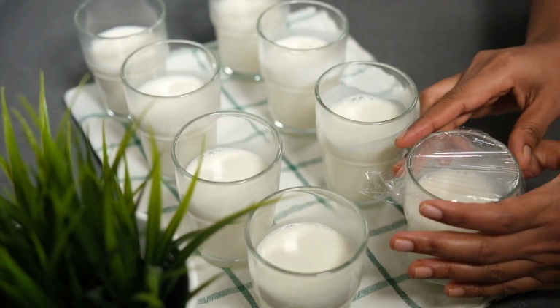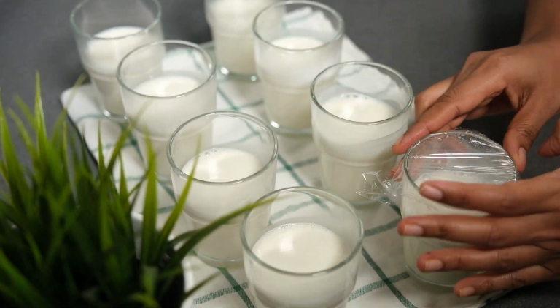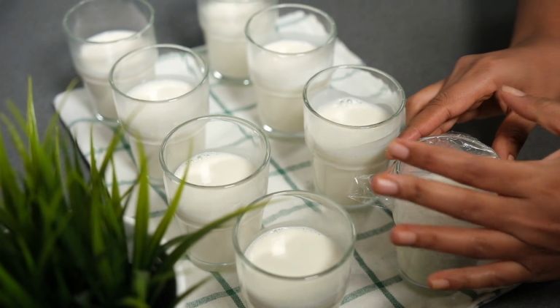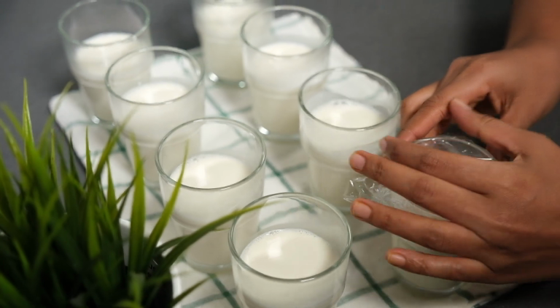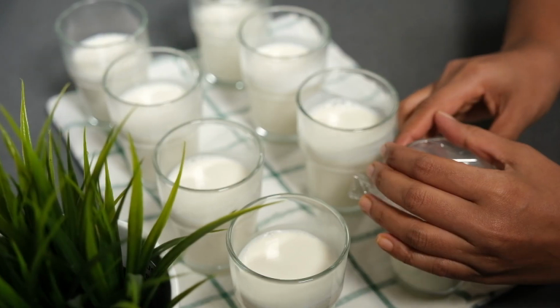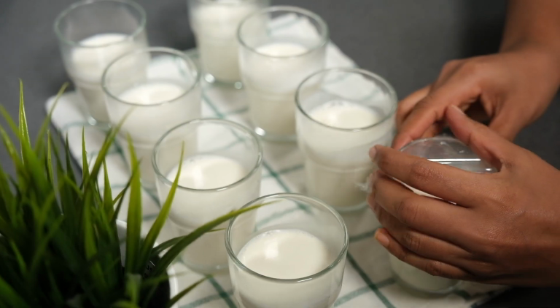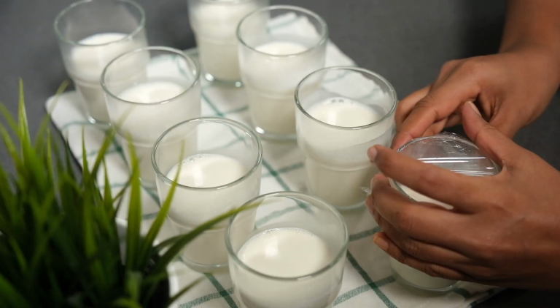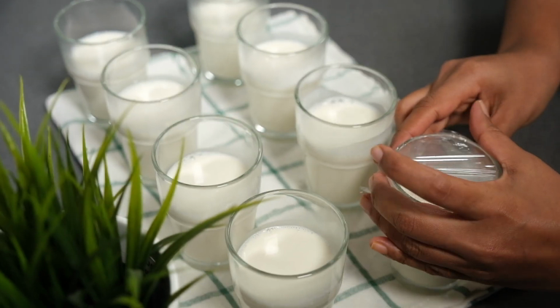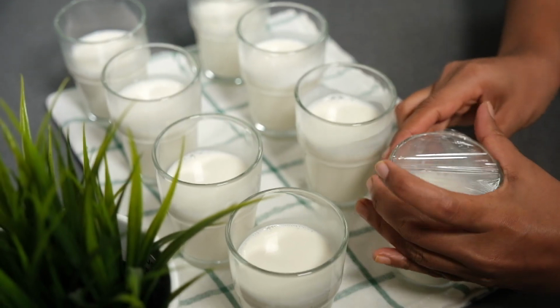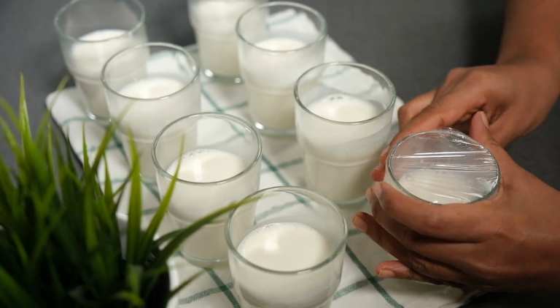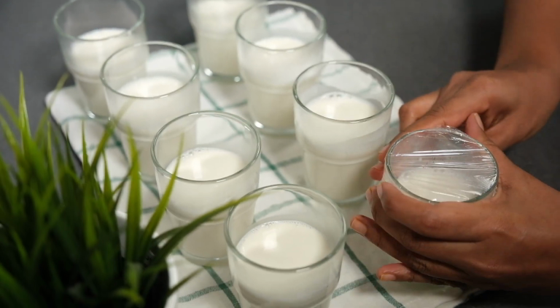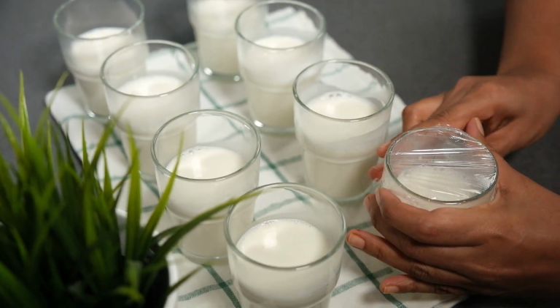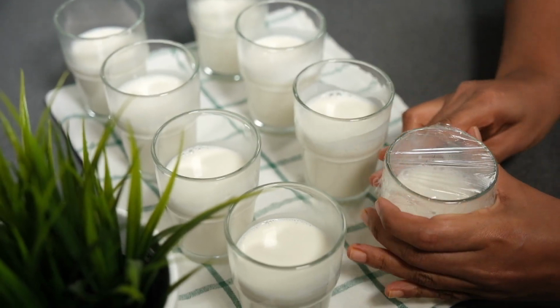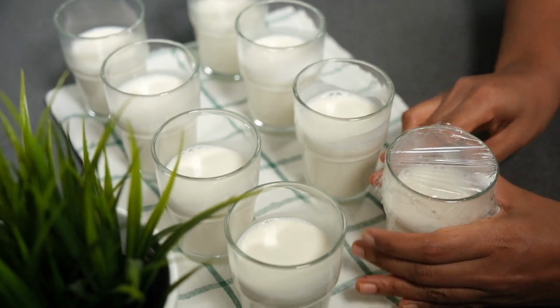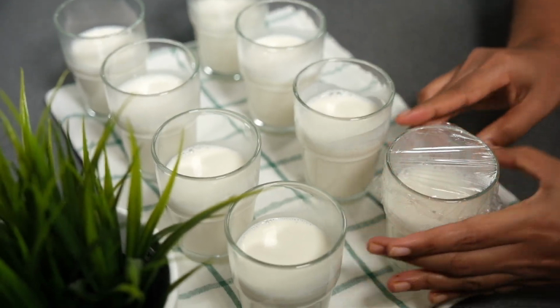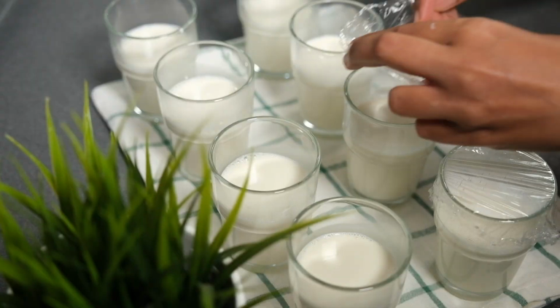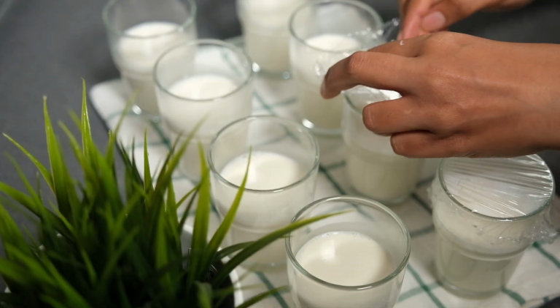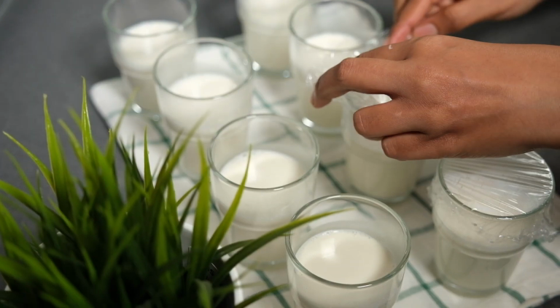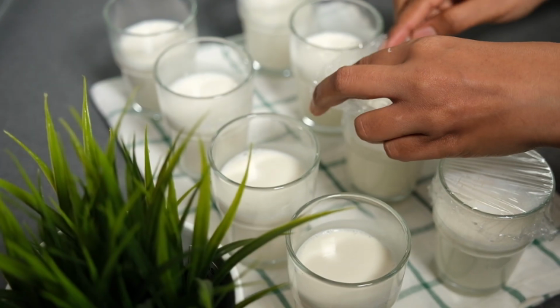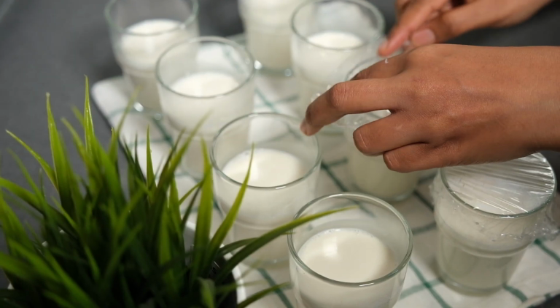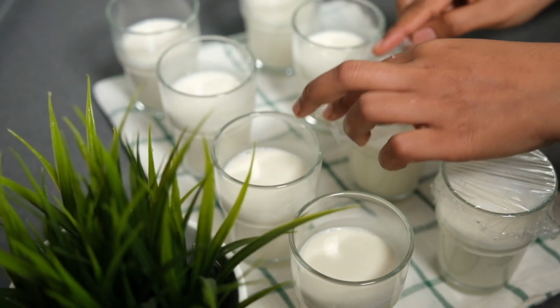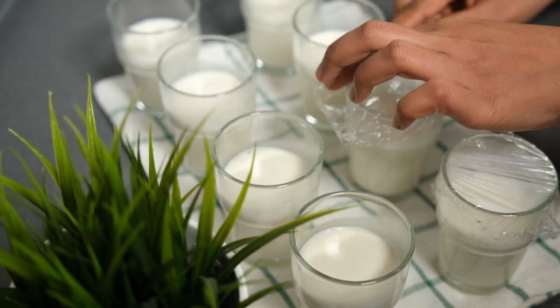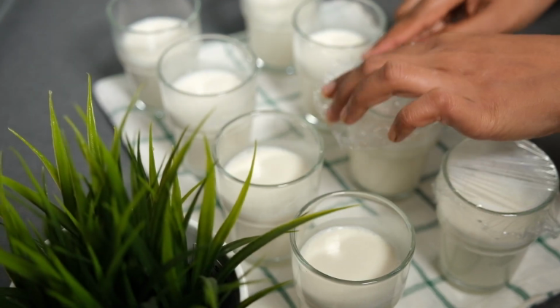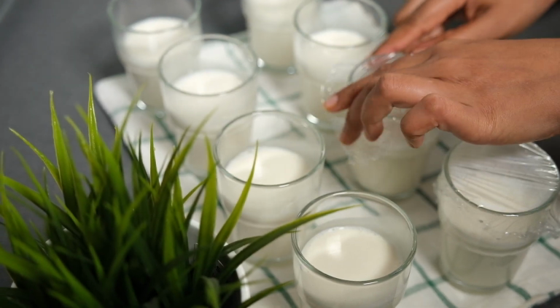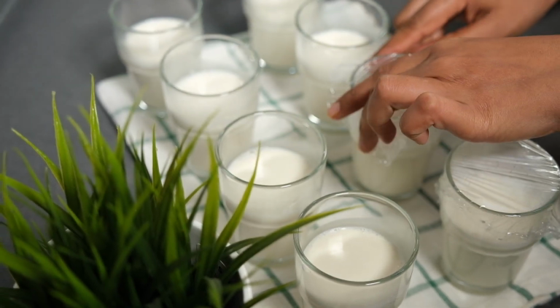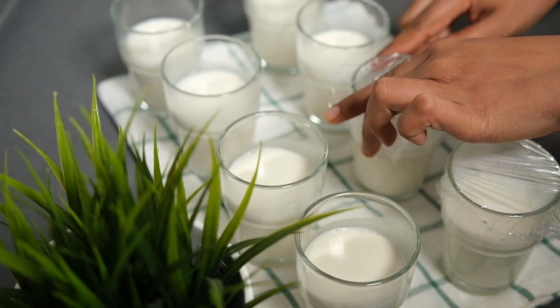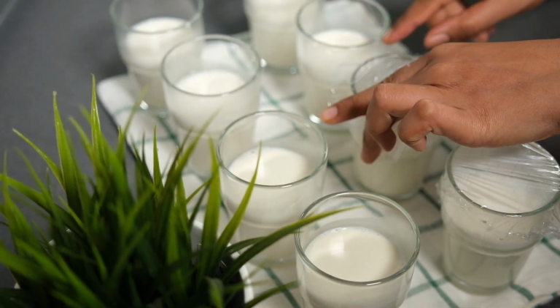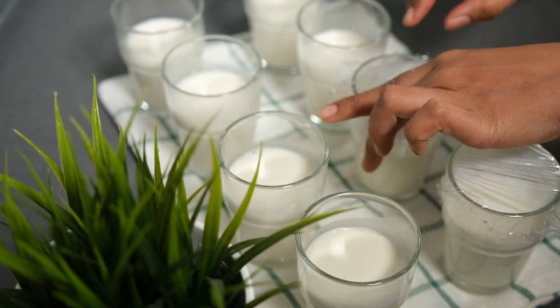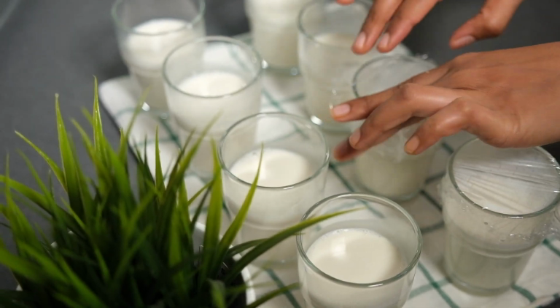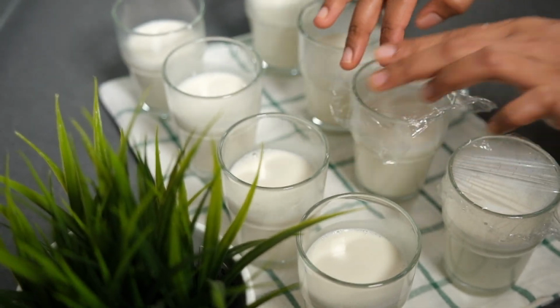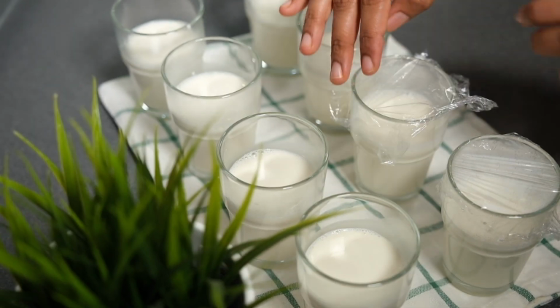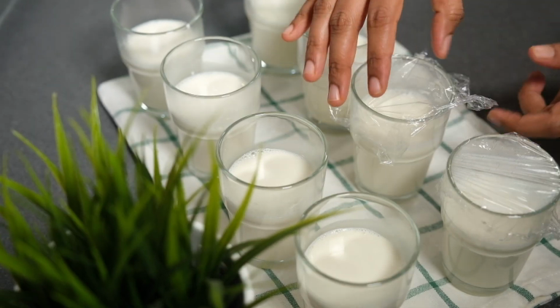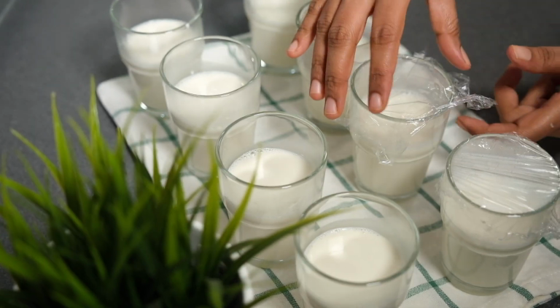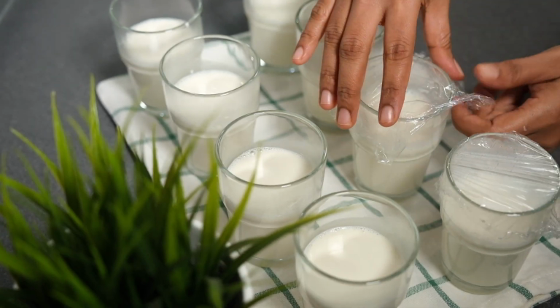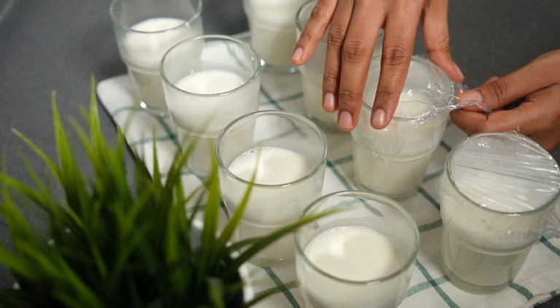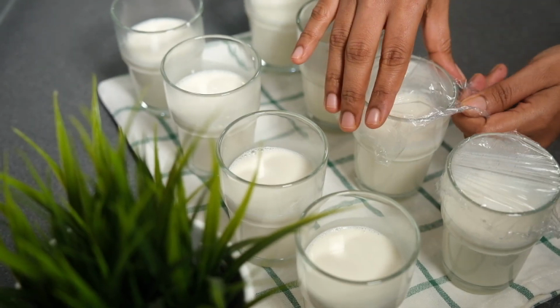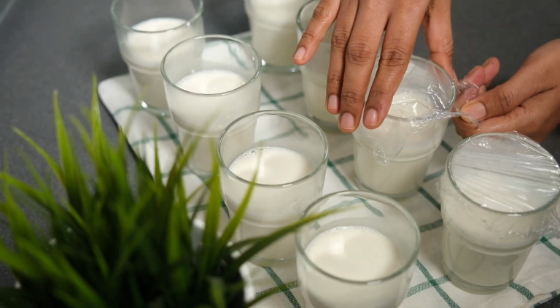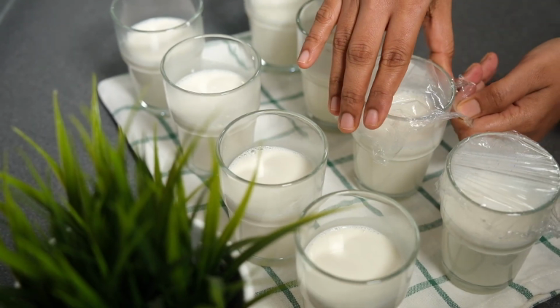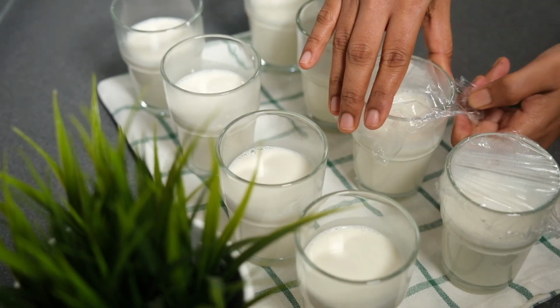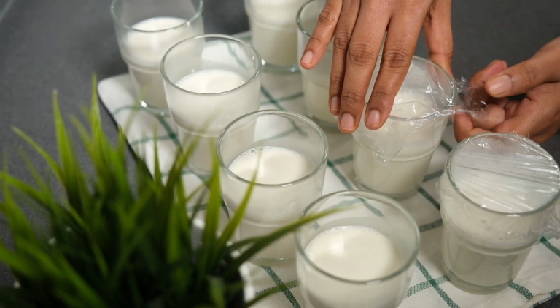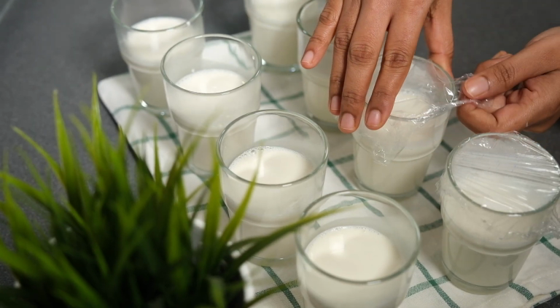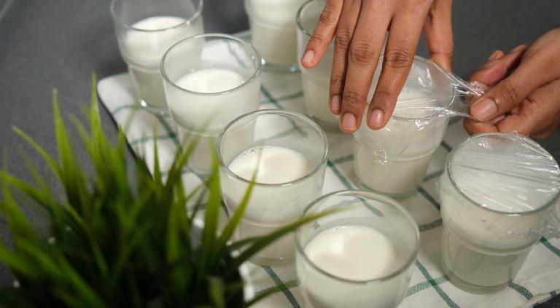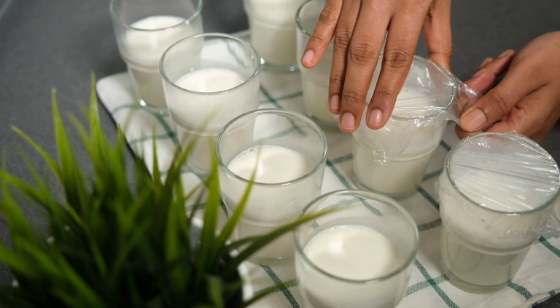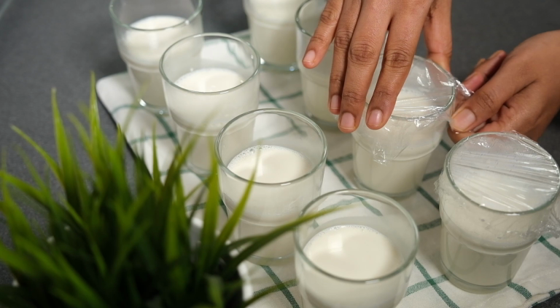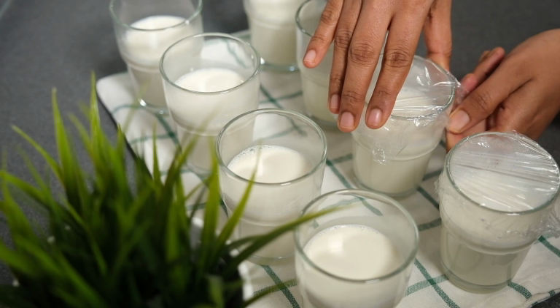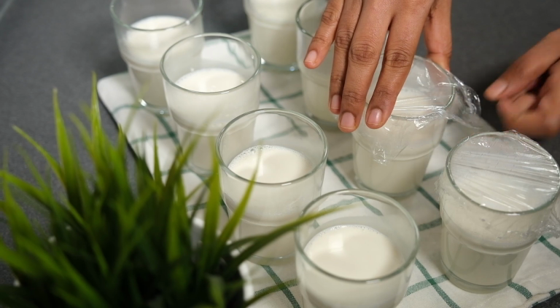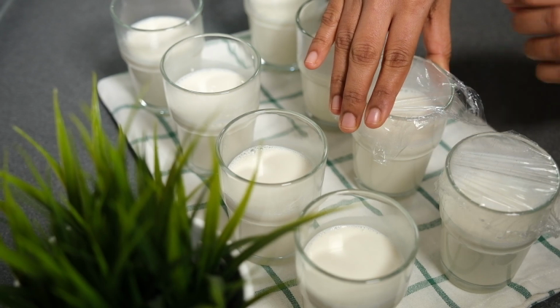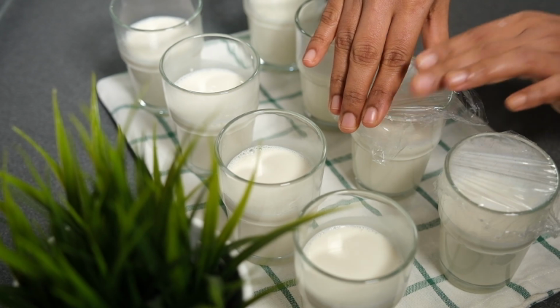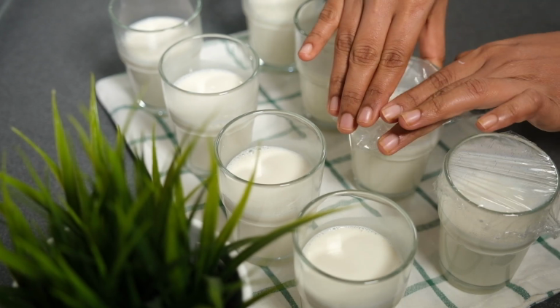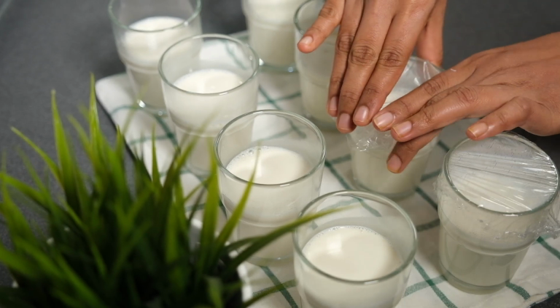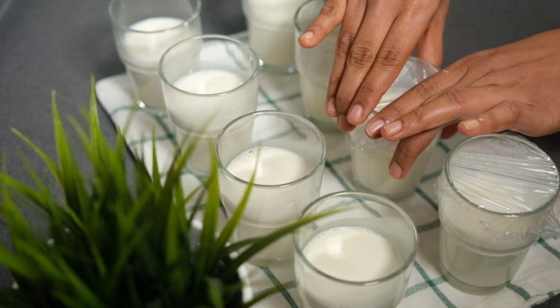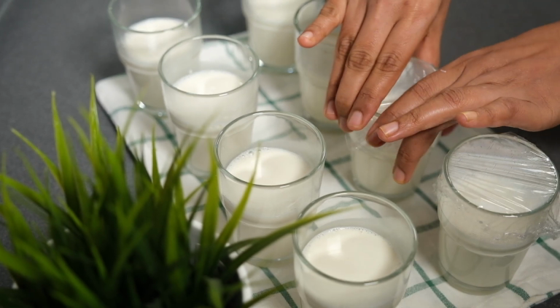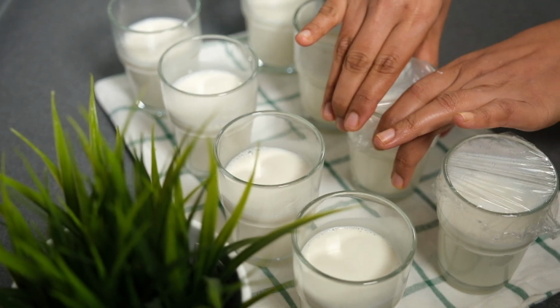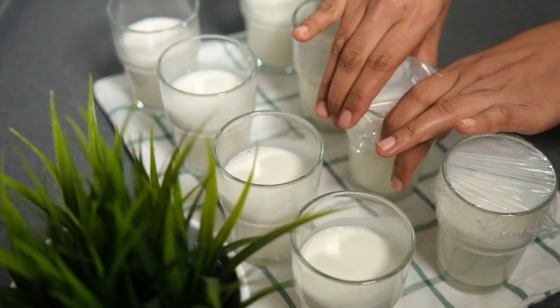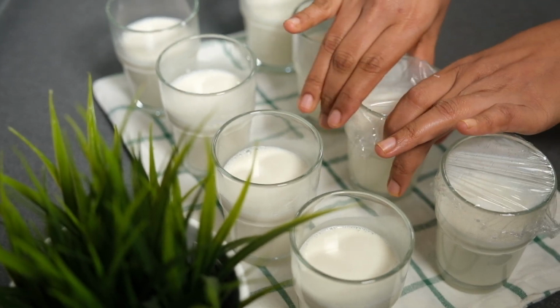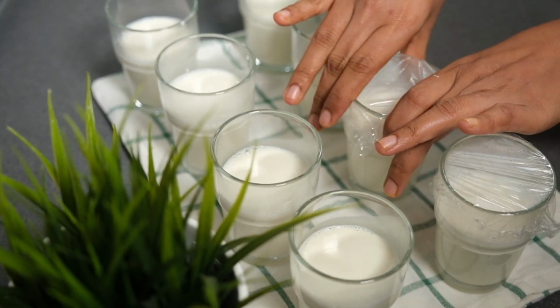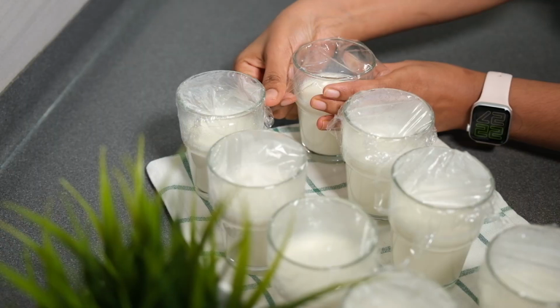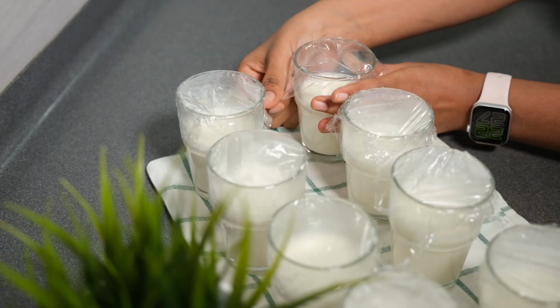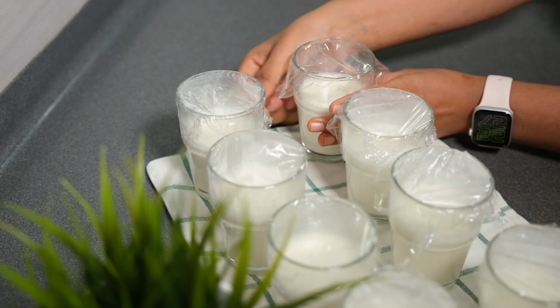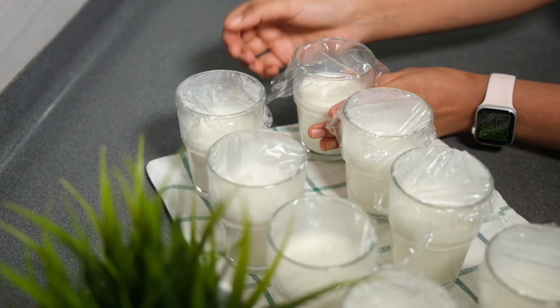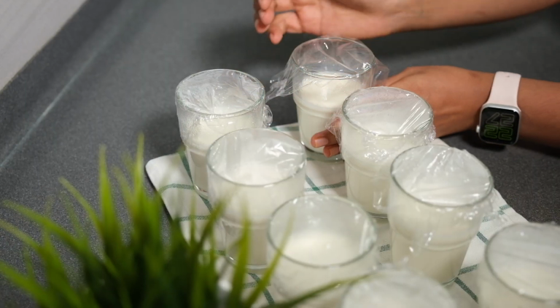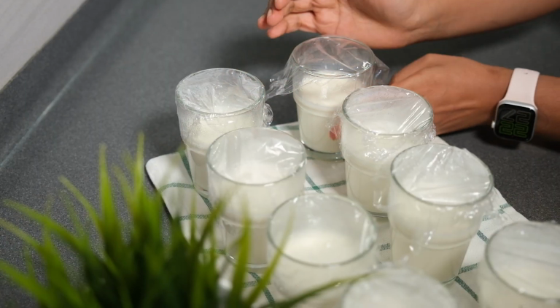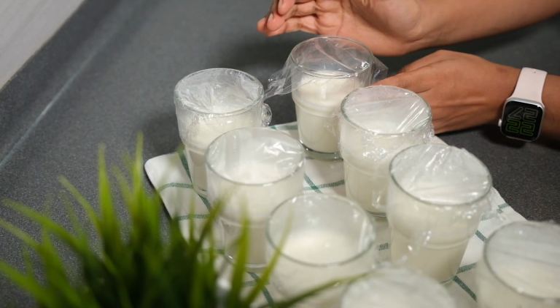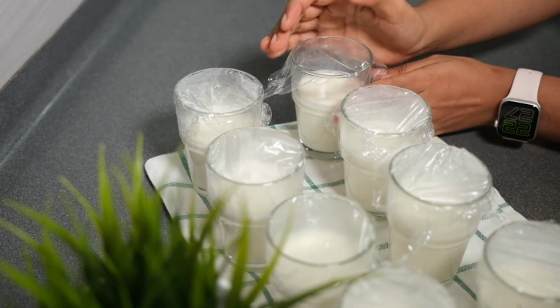Then you can cover it with a sheet of polythene. It can be done in the fridge.